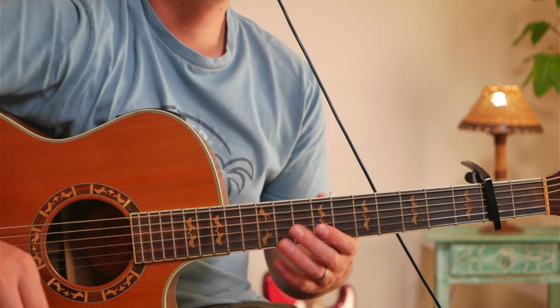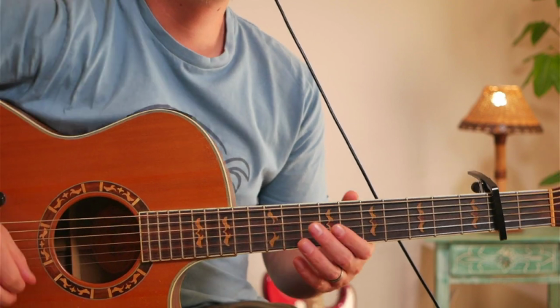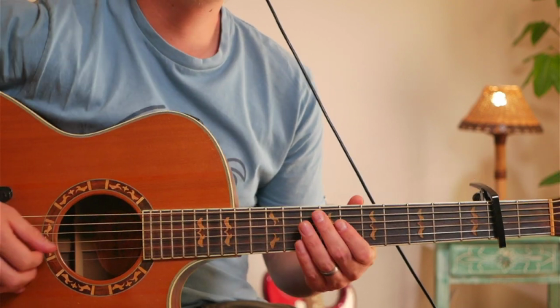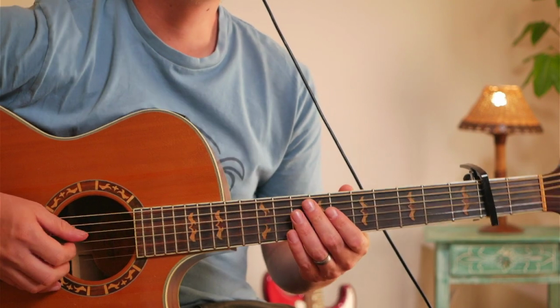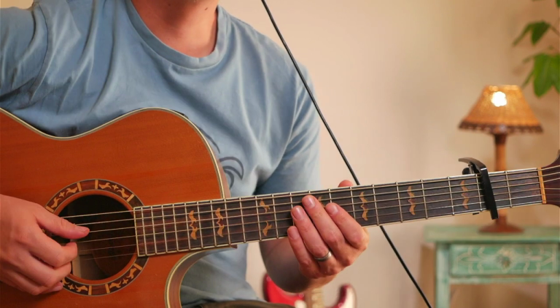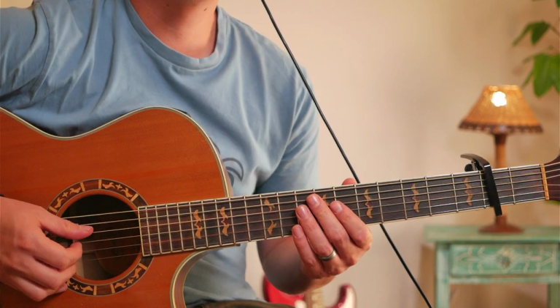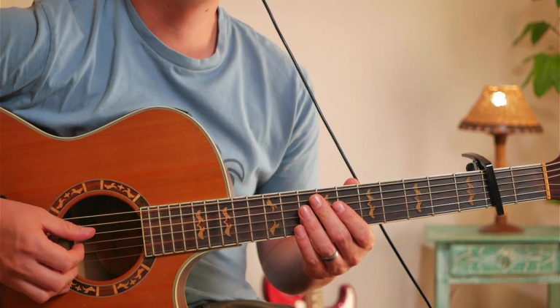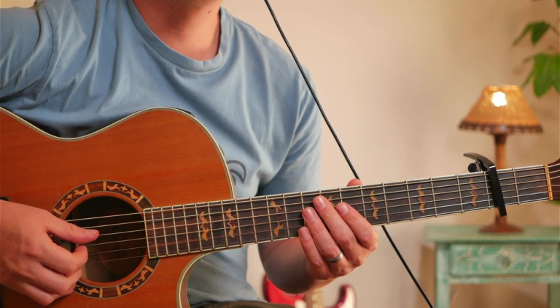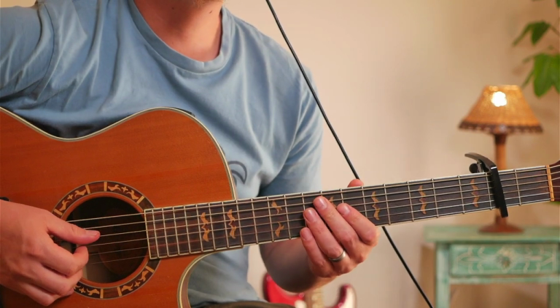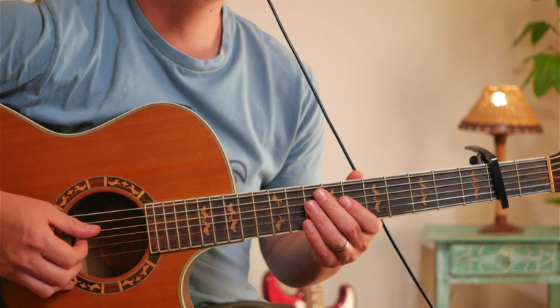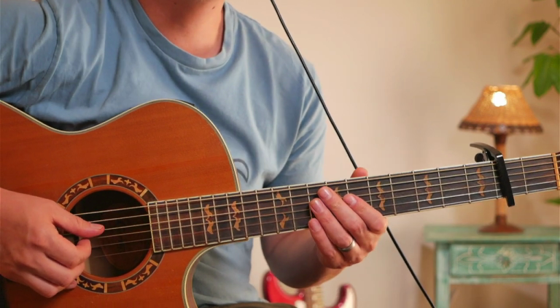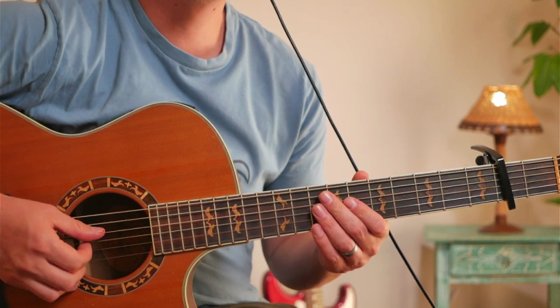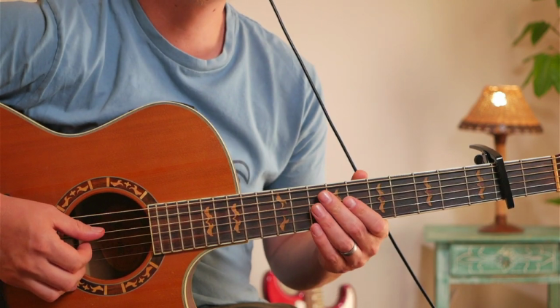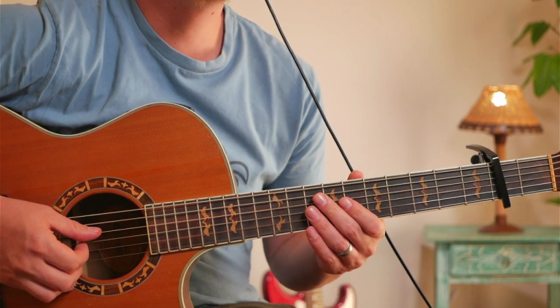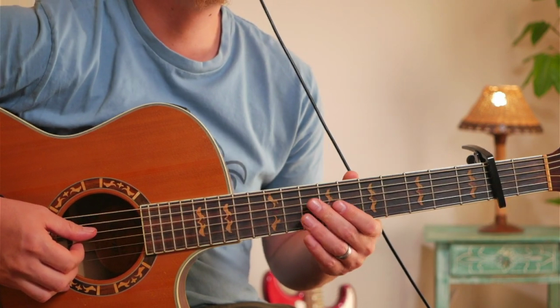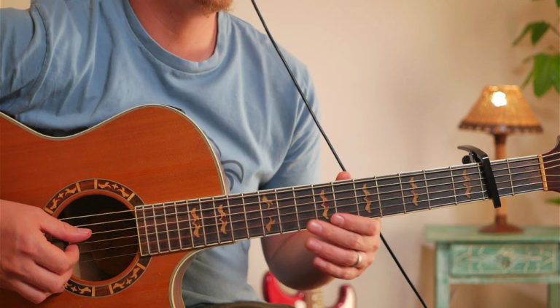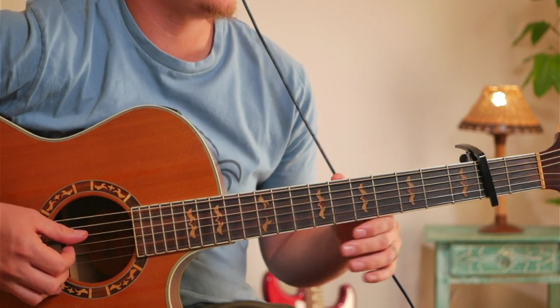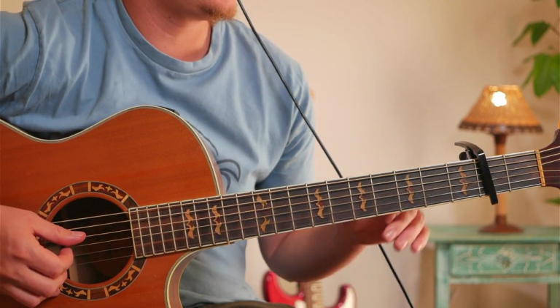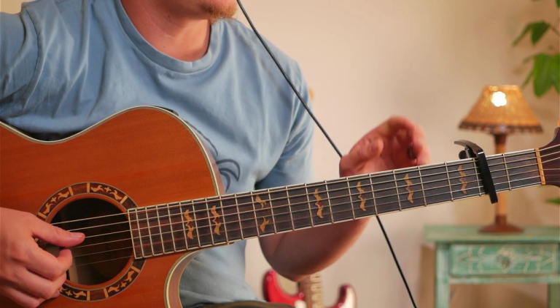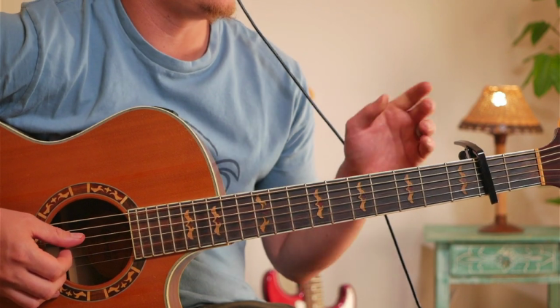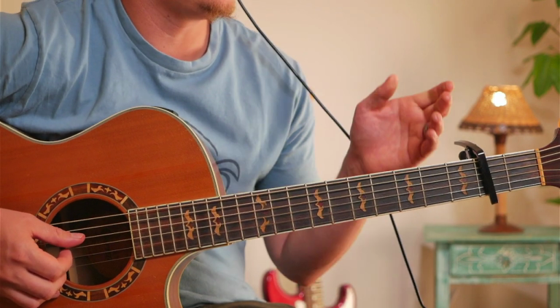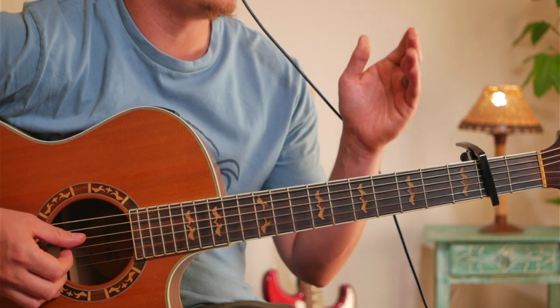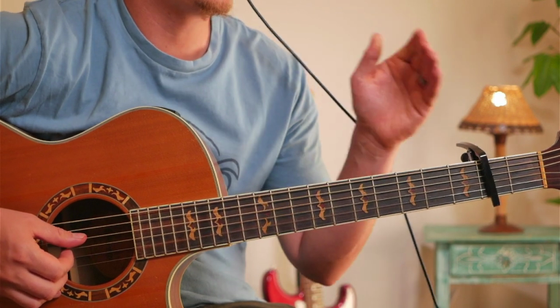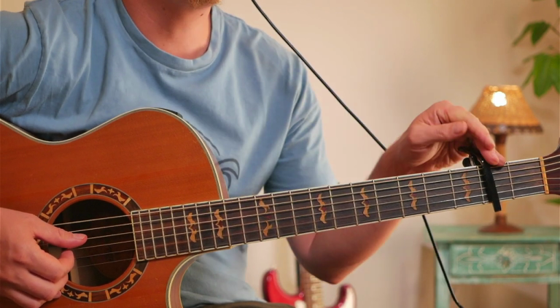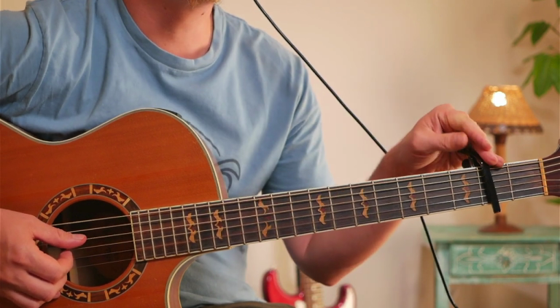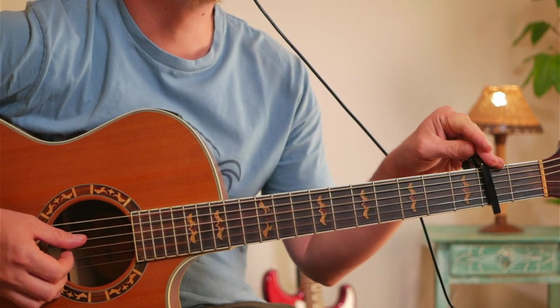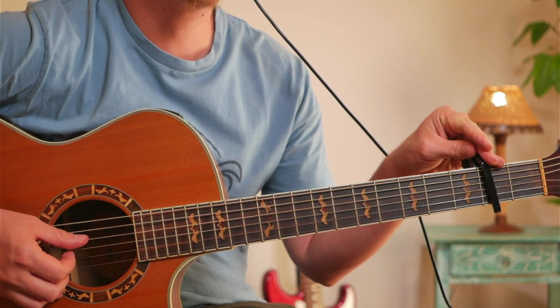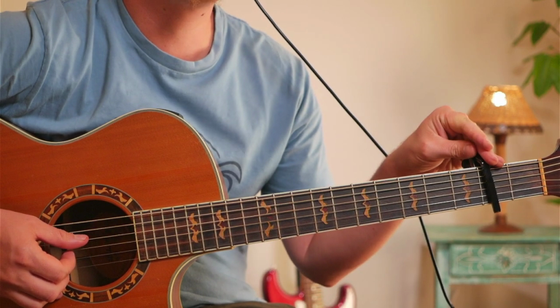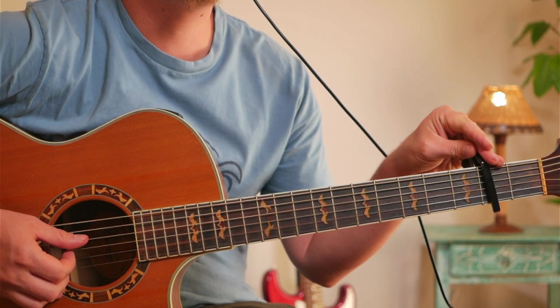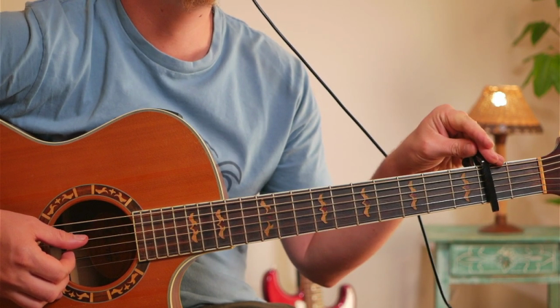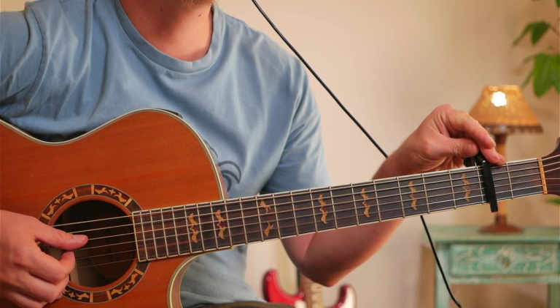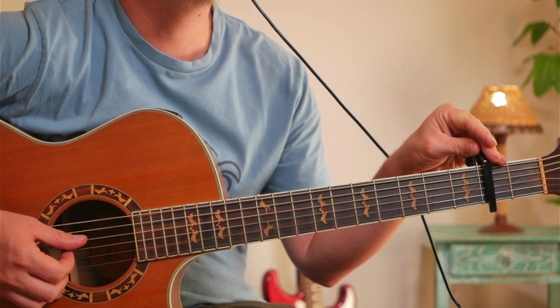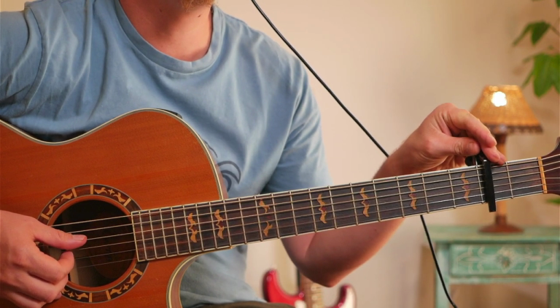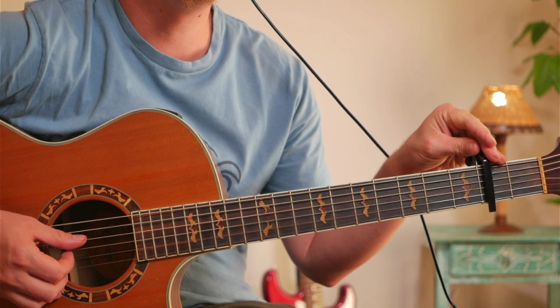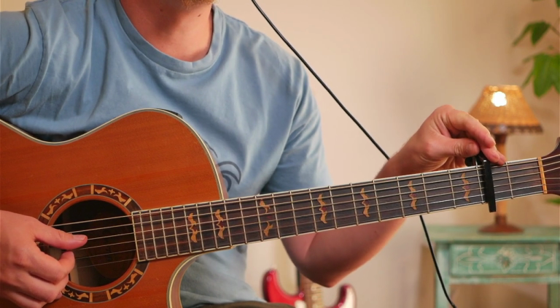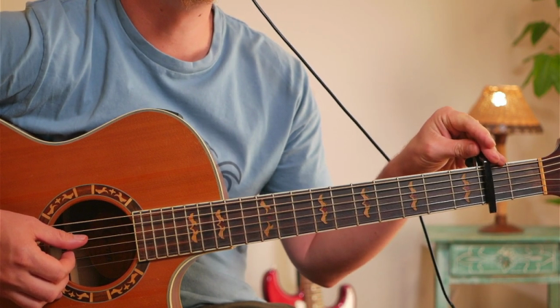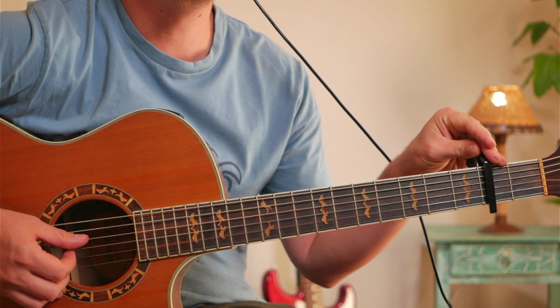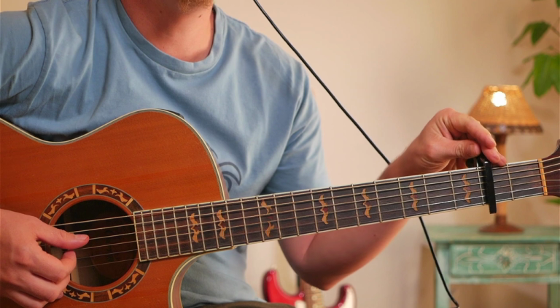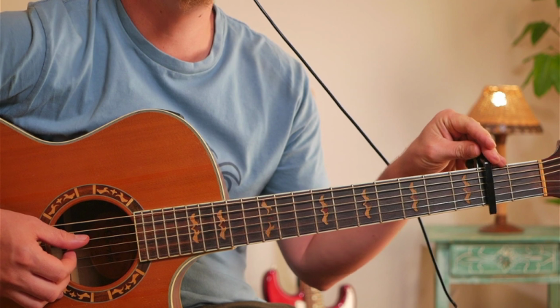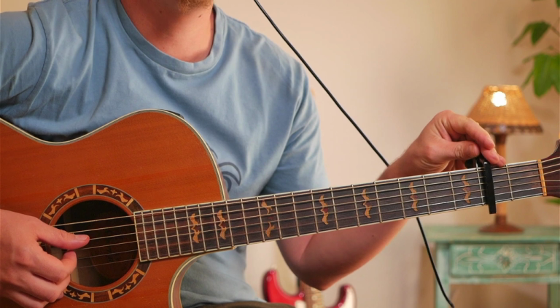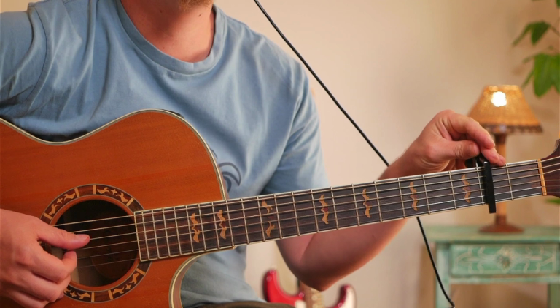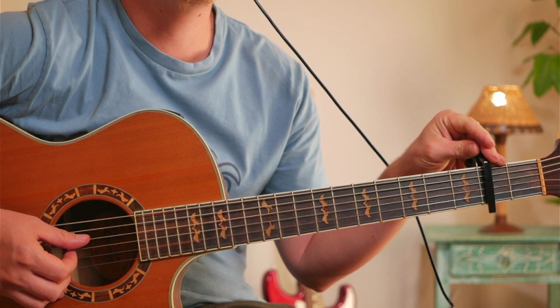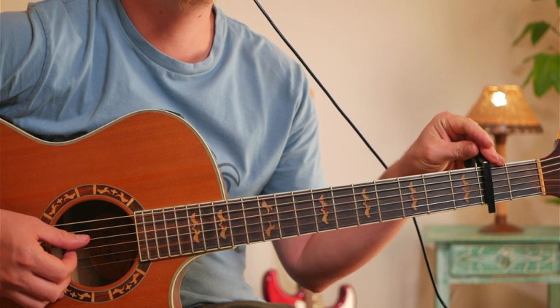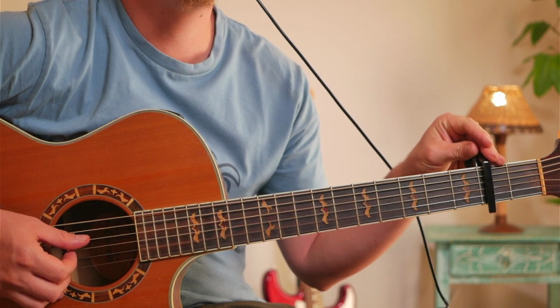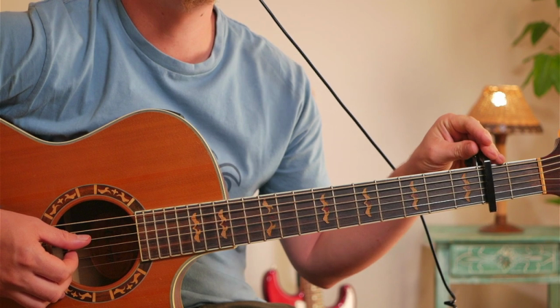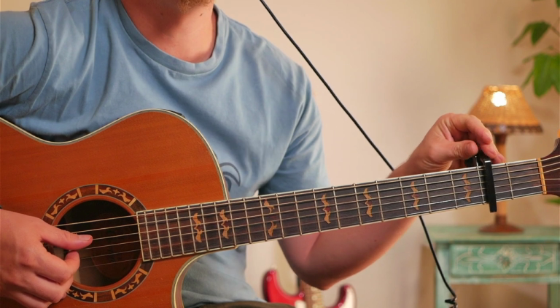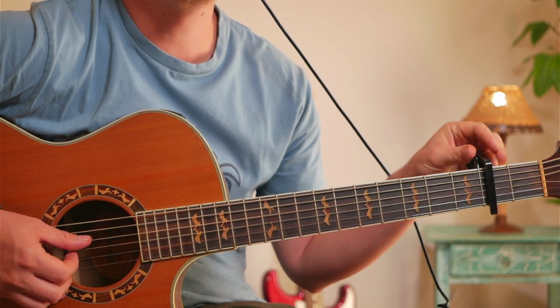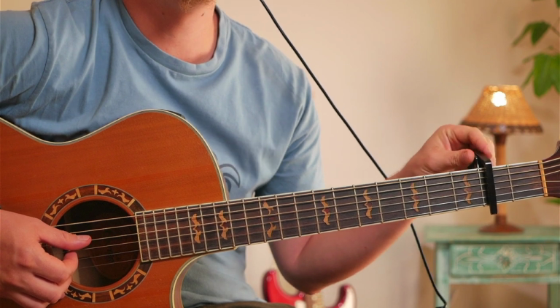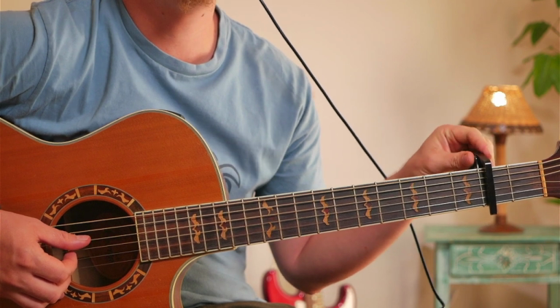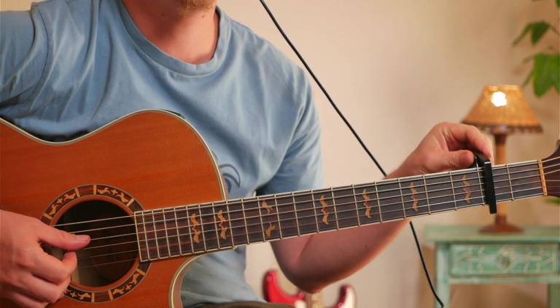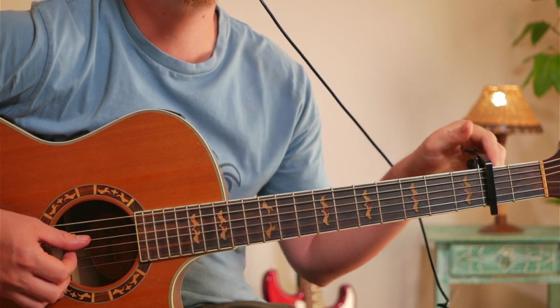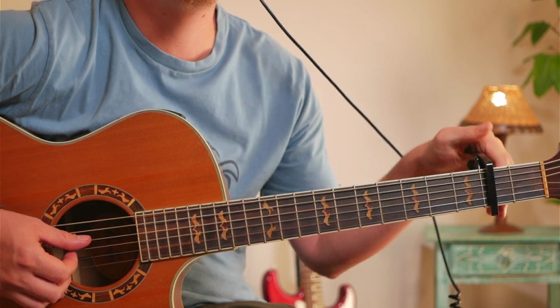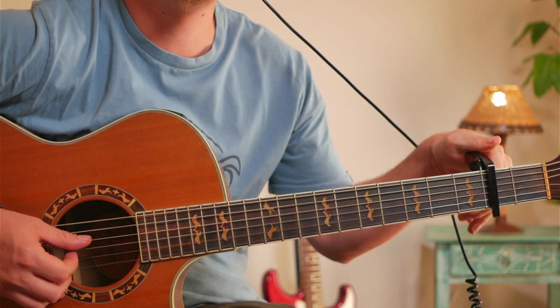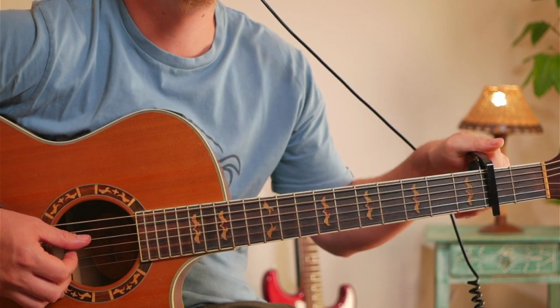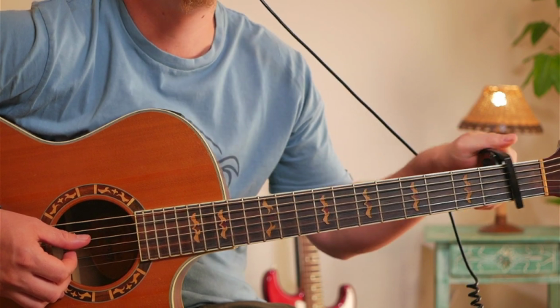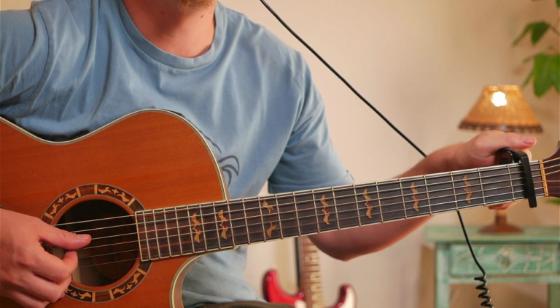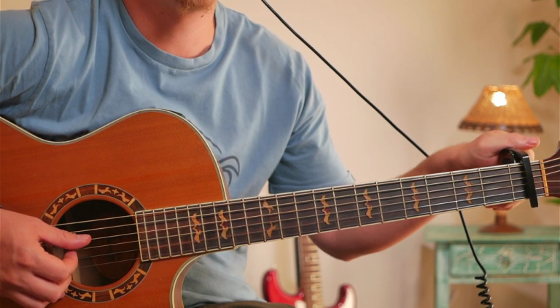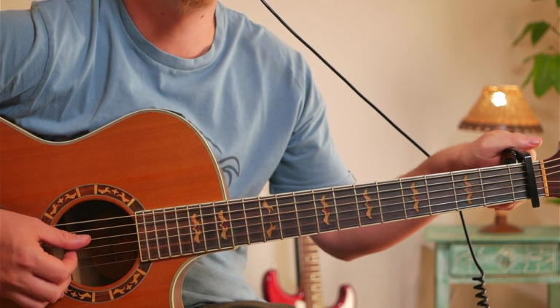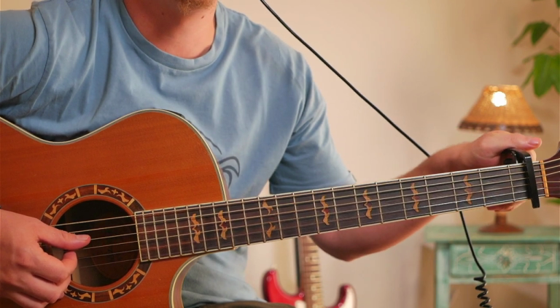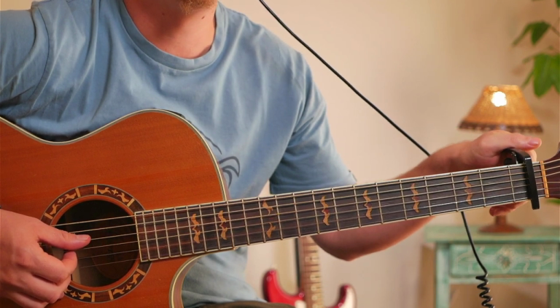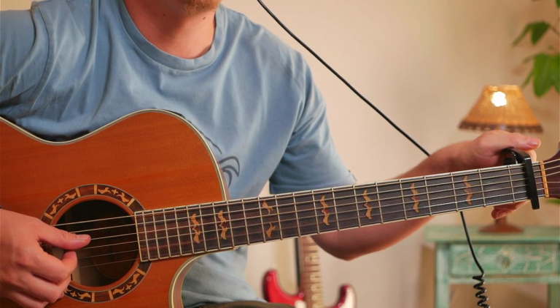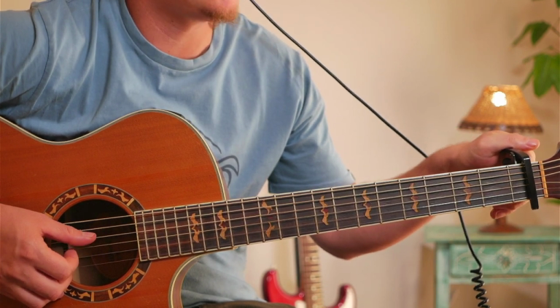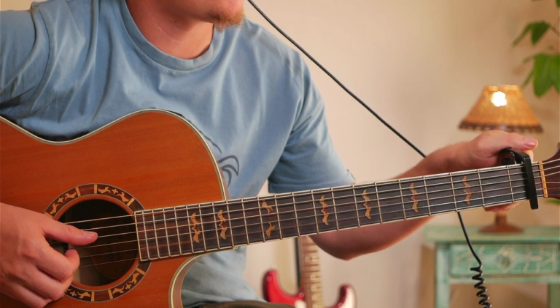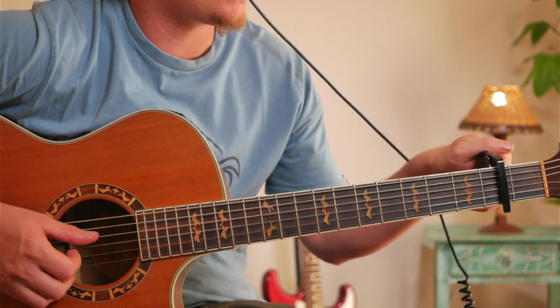Alright, so for the easy version you're going to do capo on the 2nd fret if you're tuned to E-flat tuning, or capo on the 1st fret if you're tuned to standard tuning.